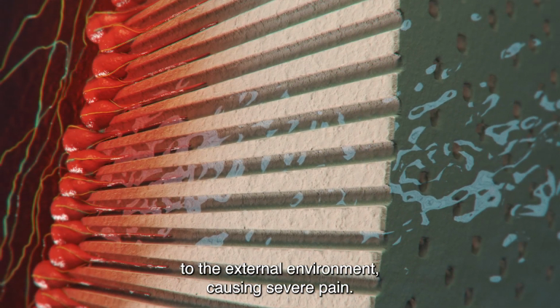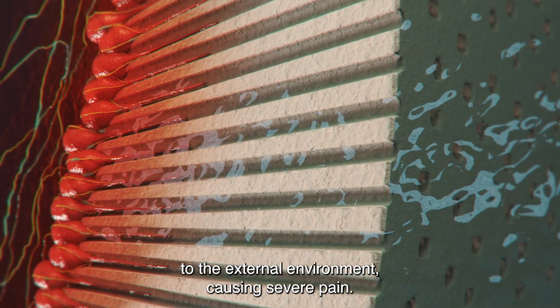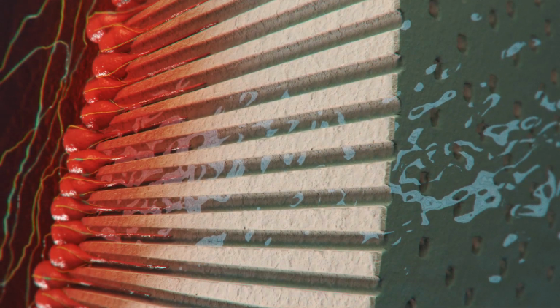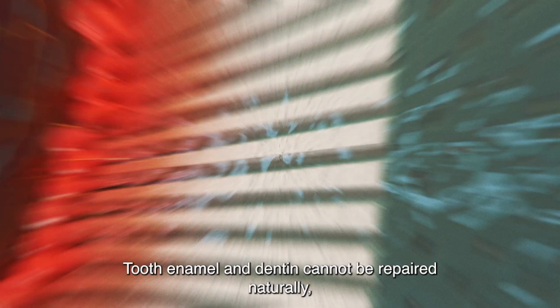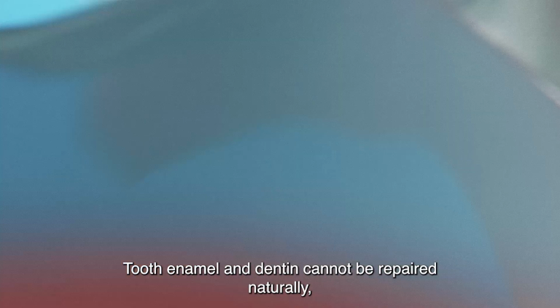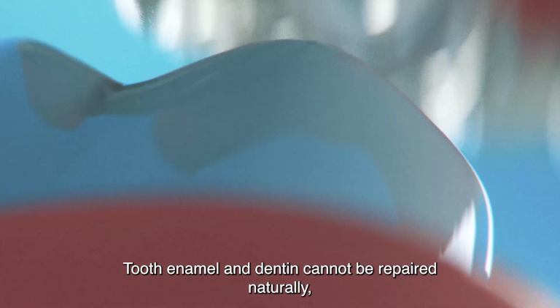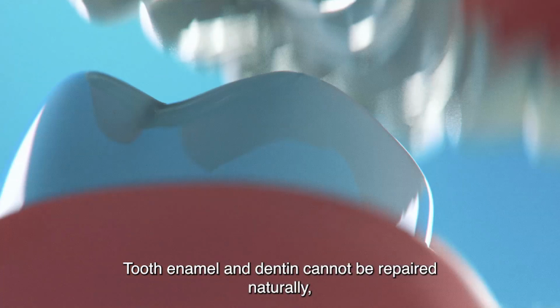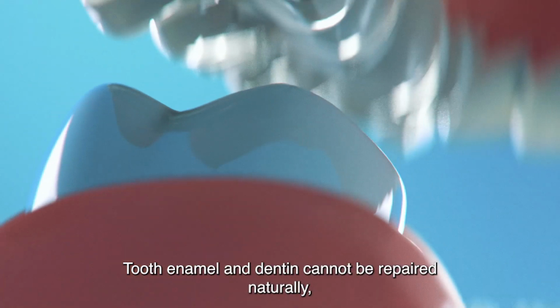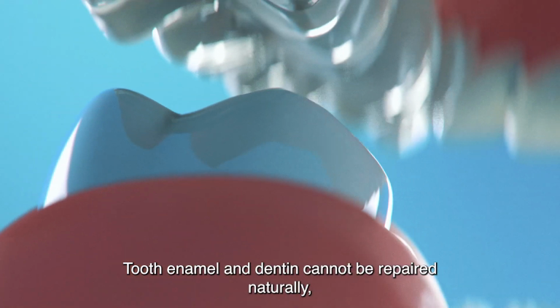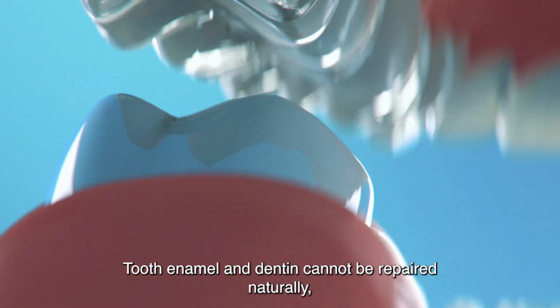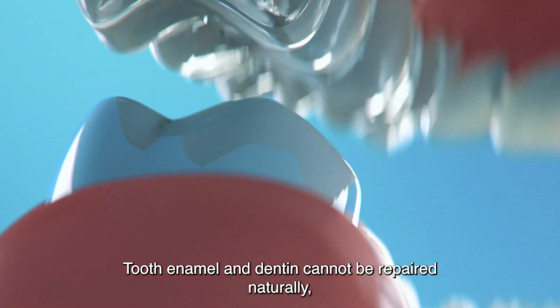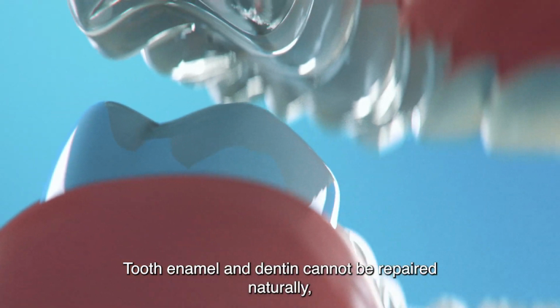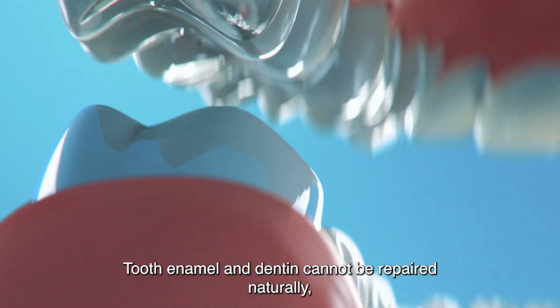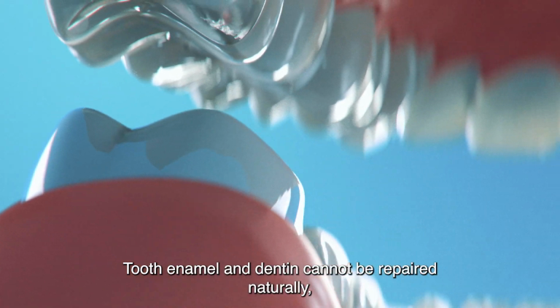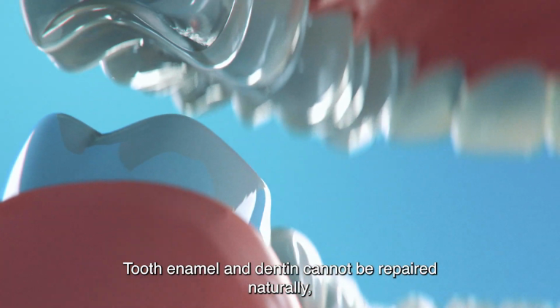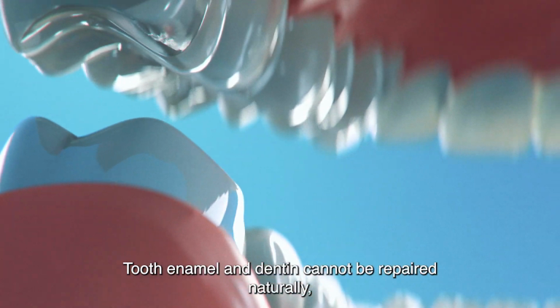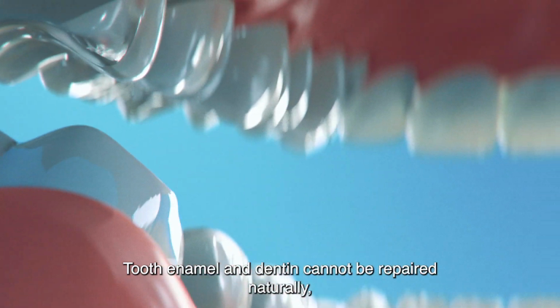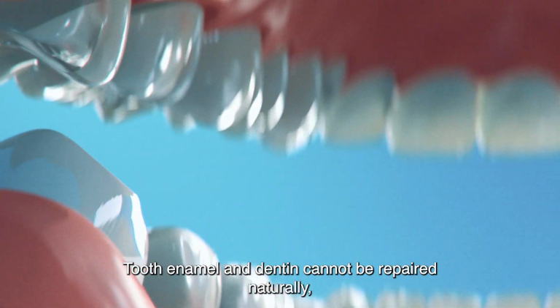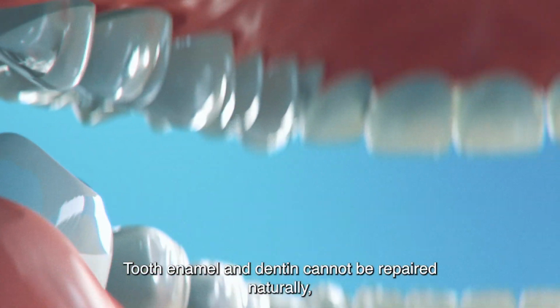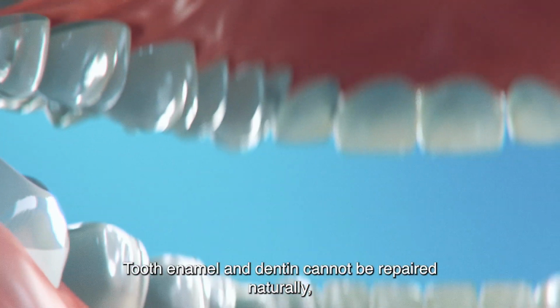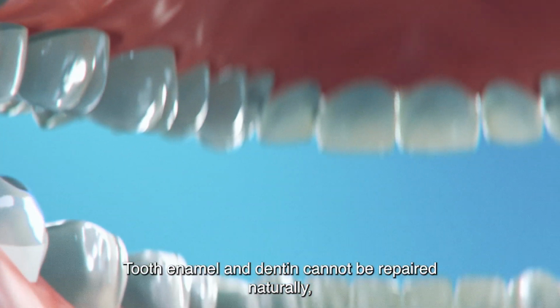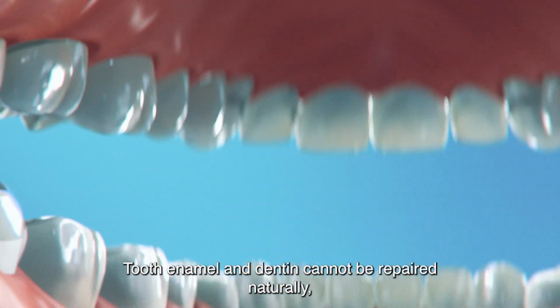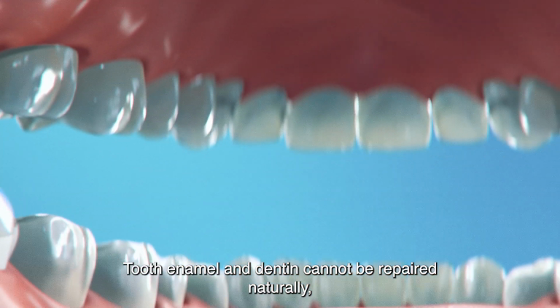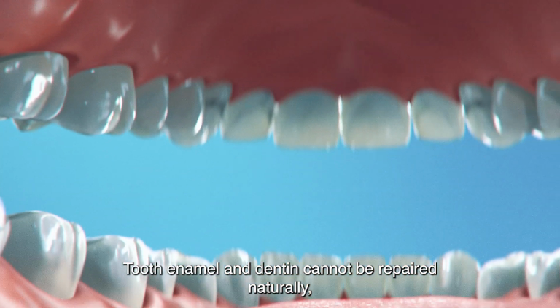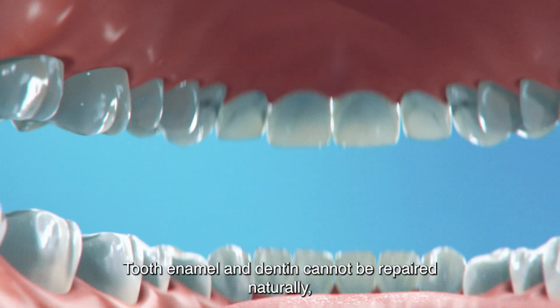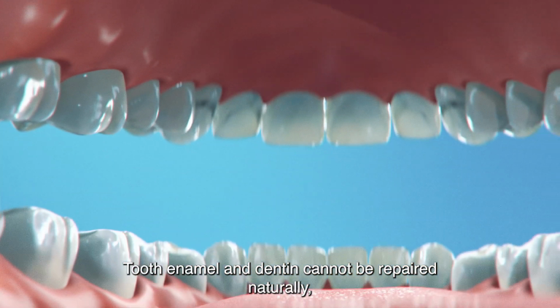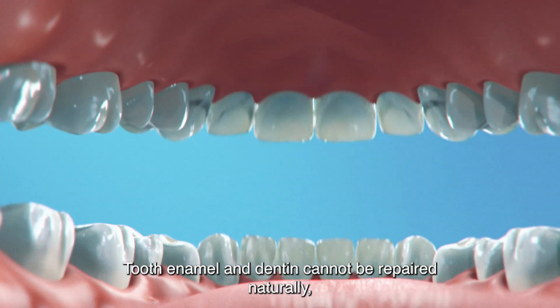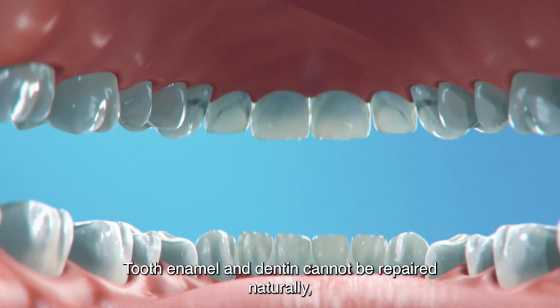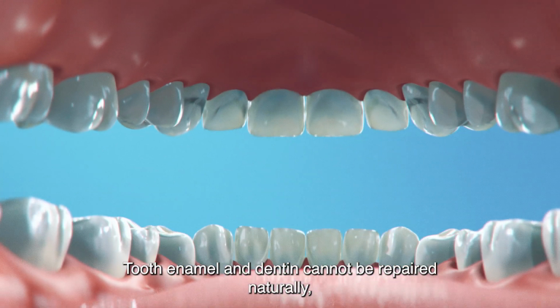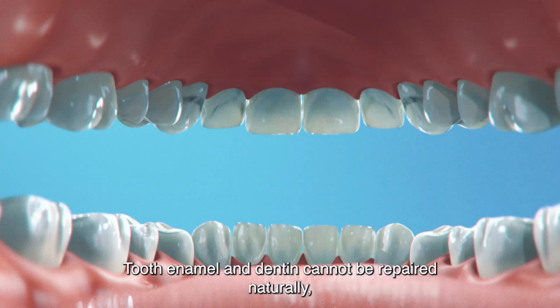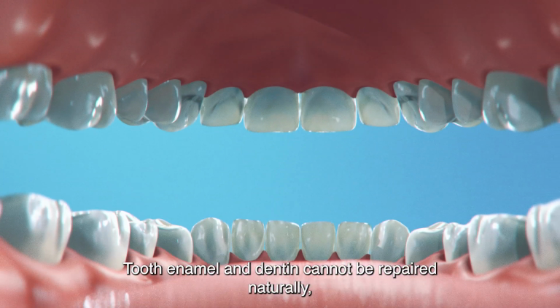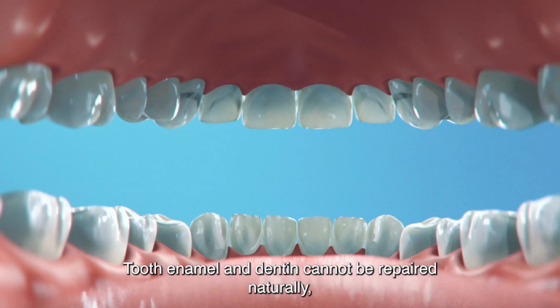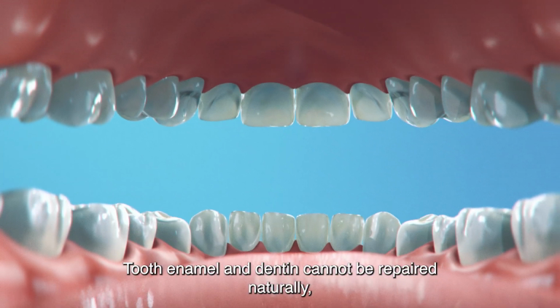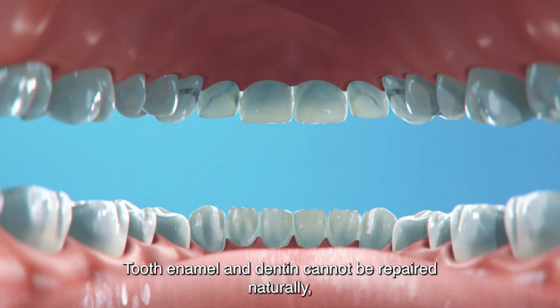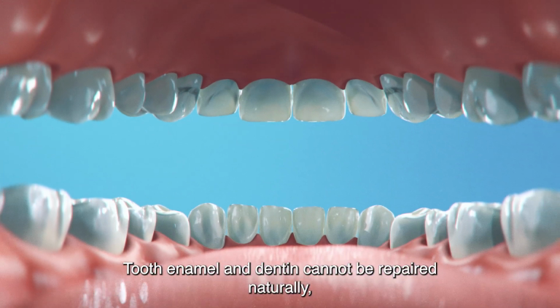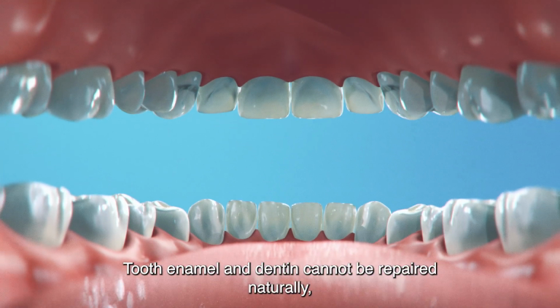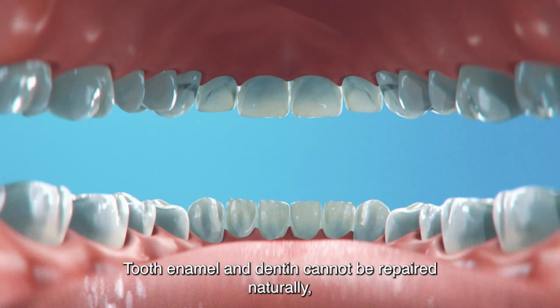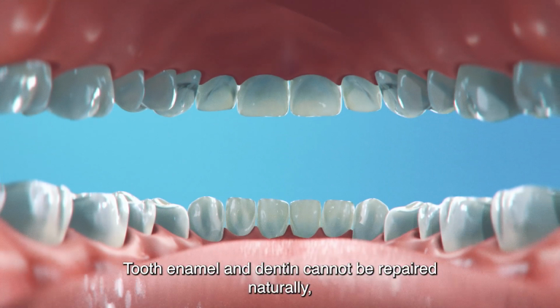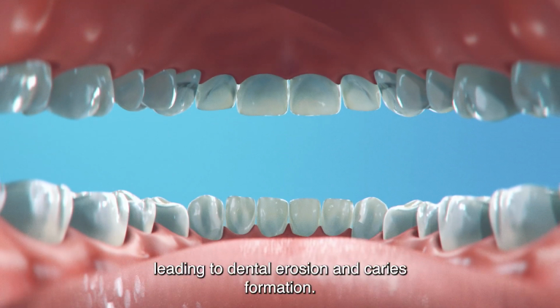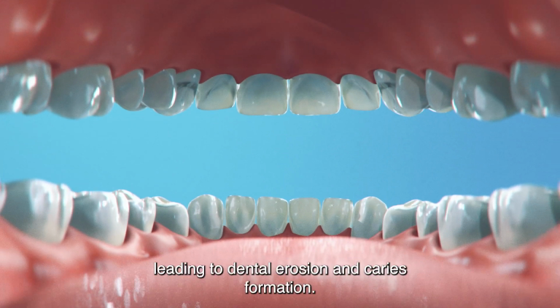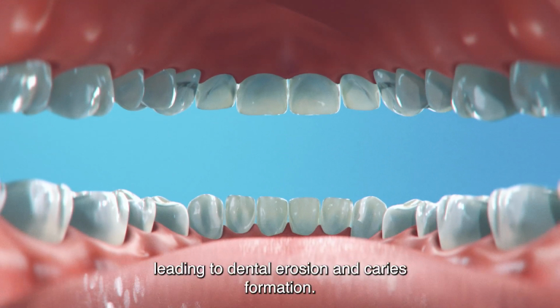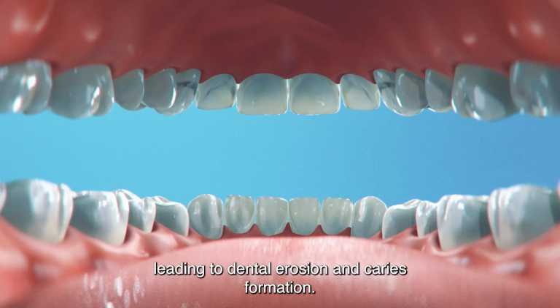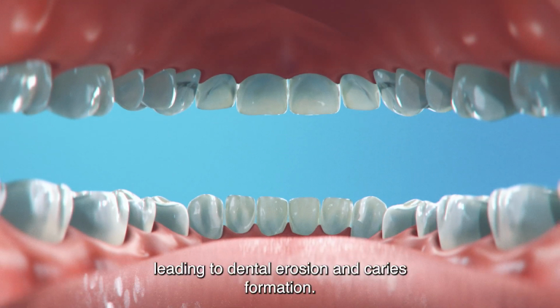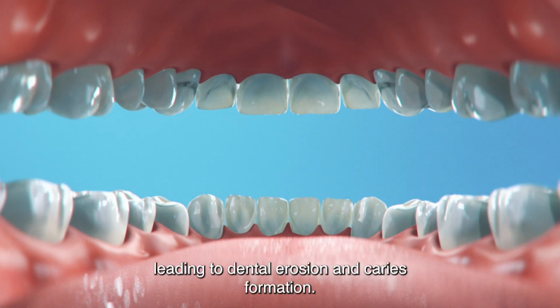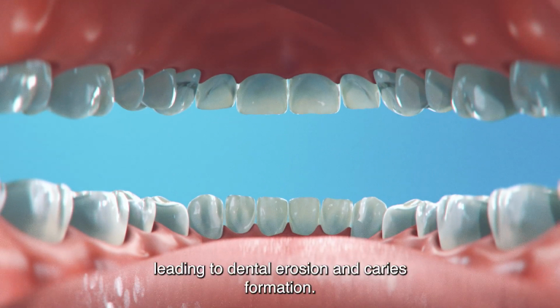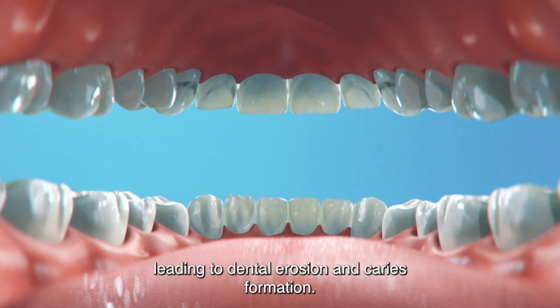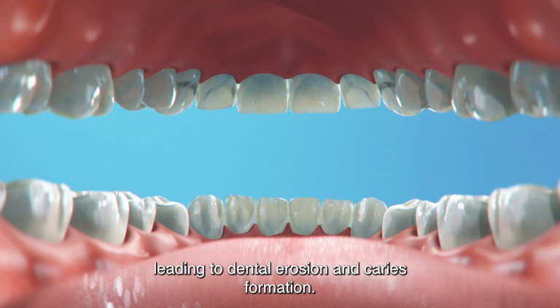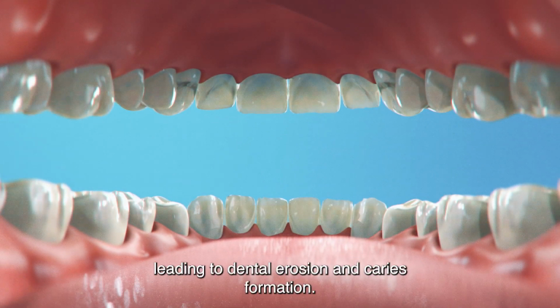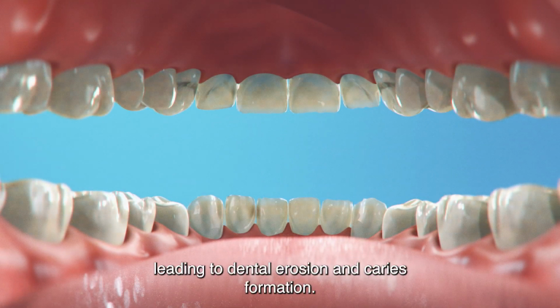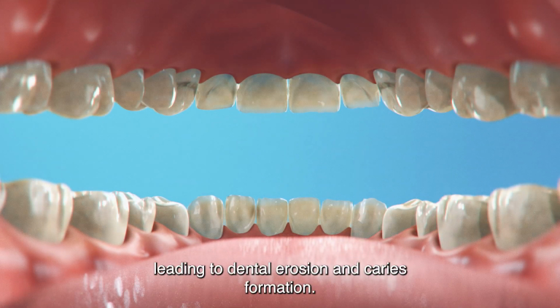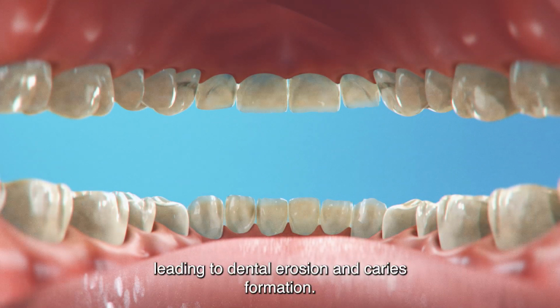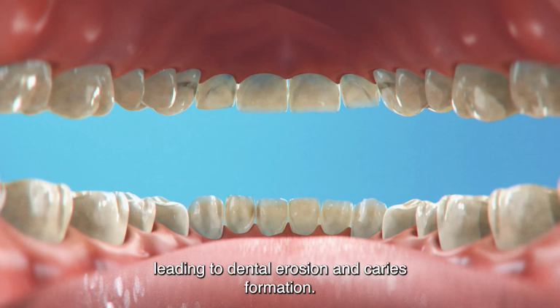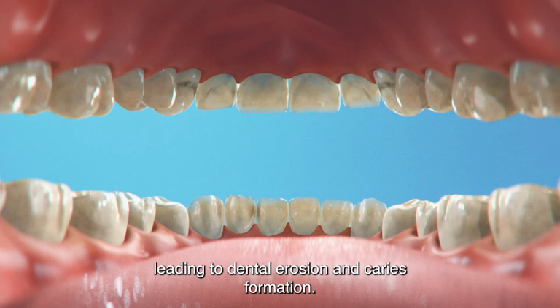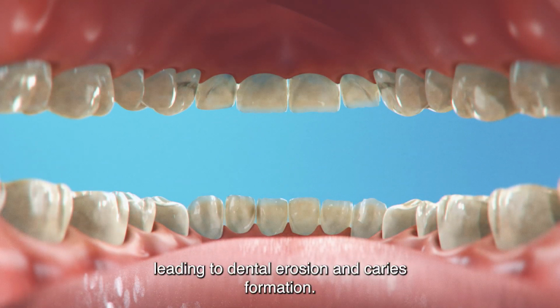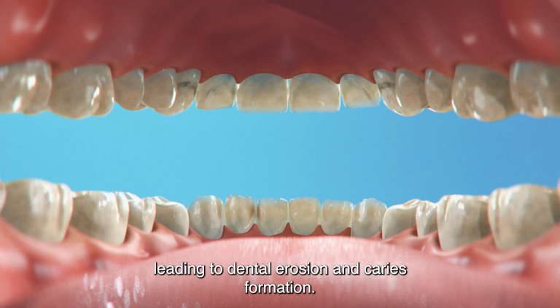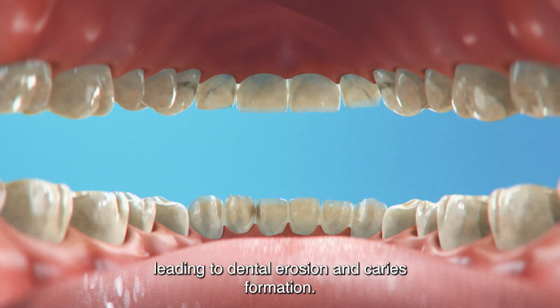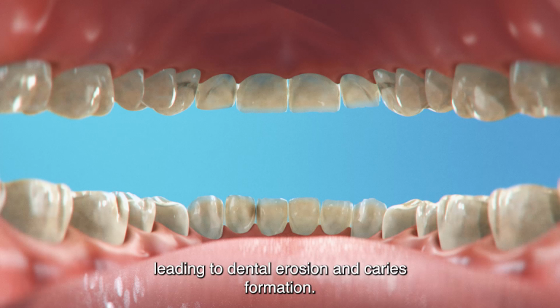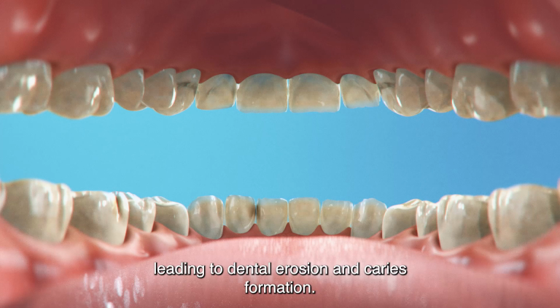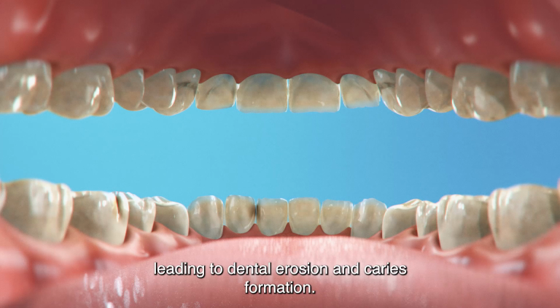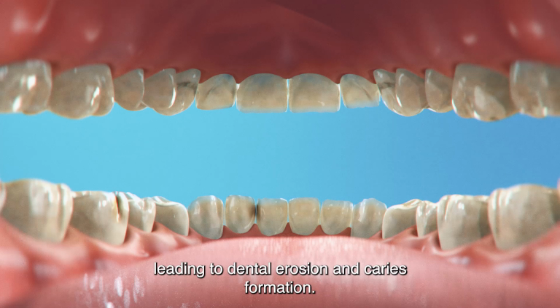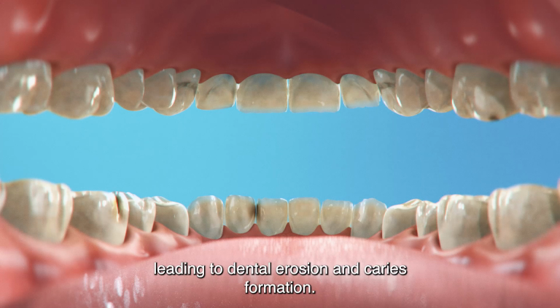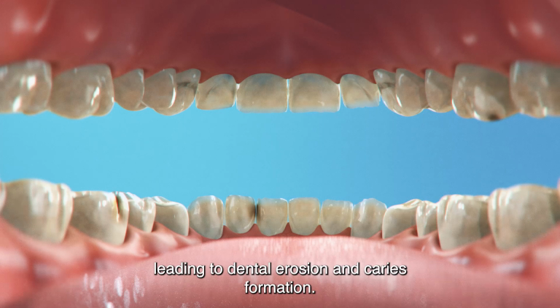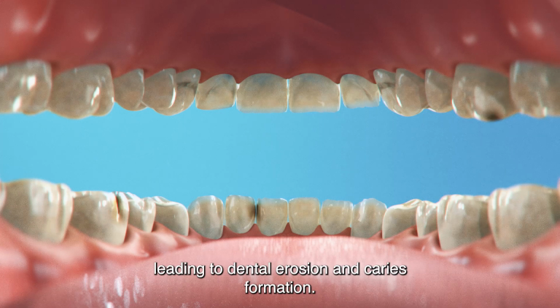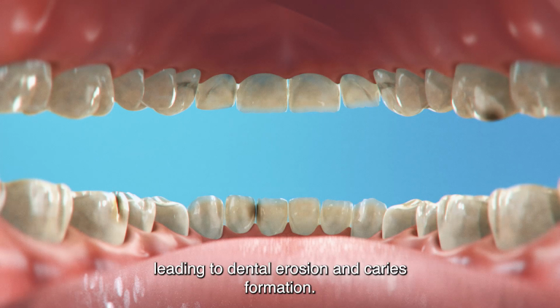Tooth enamel and dentin cannot be repaired naturally, leading to dental erosion and caries formation.